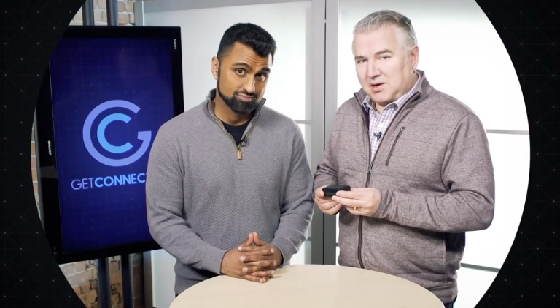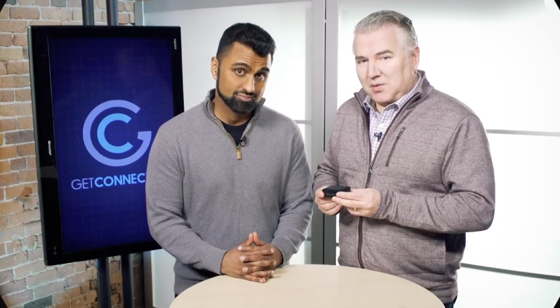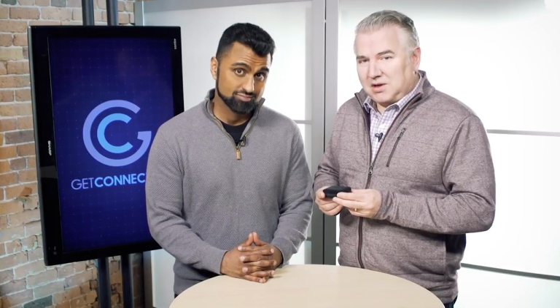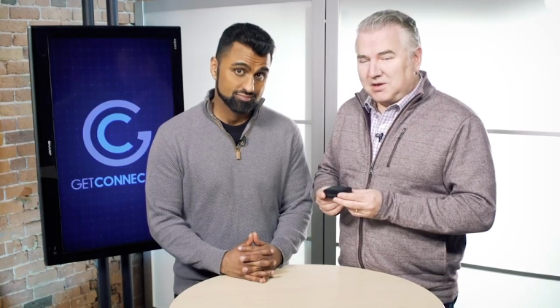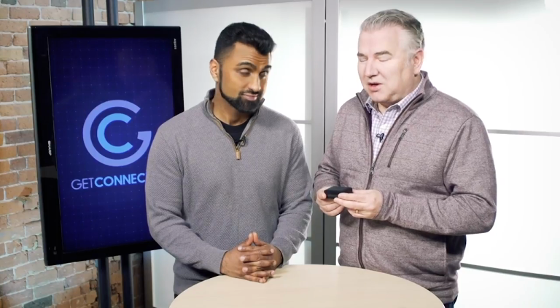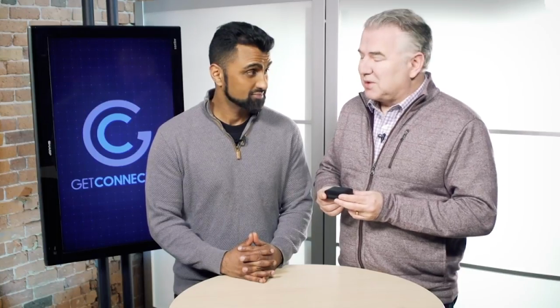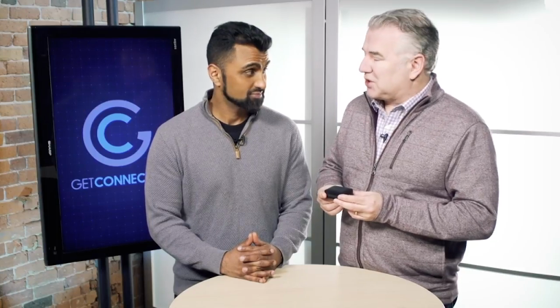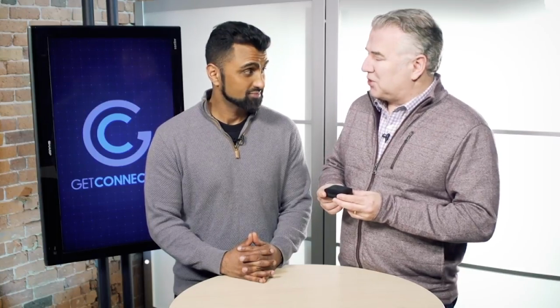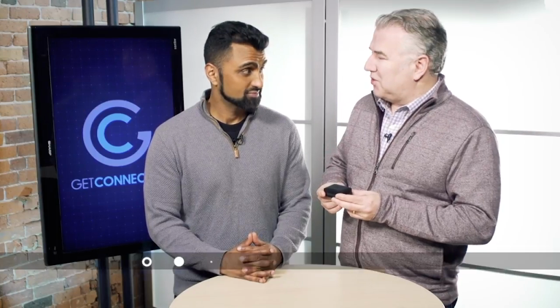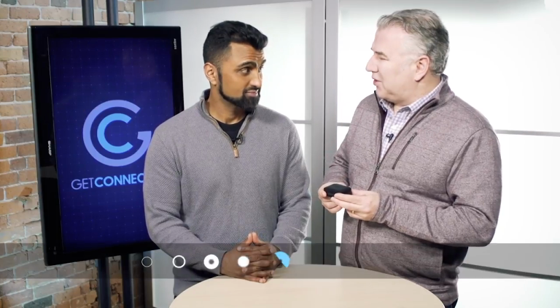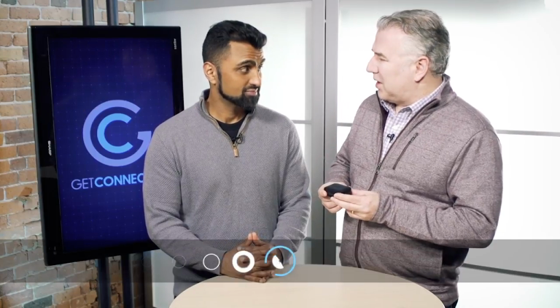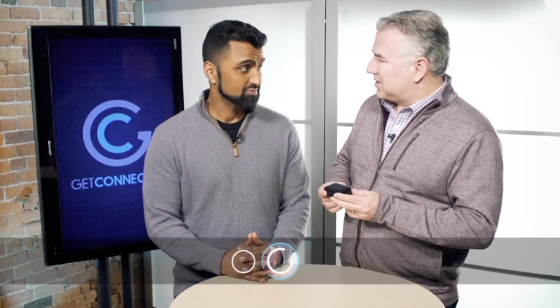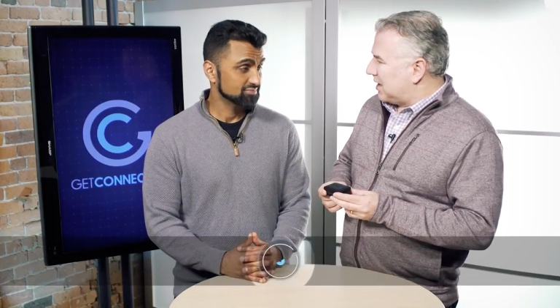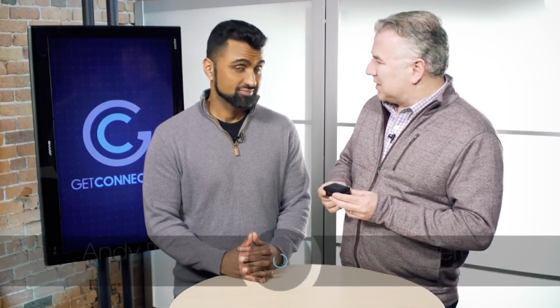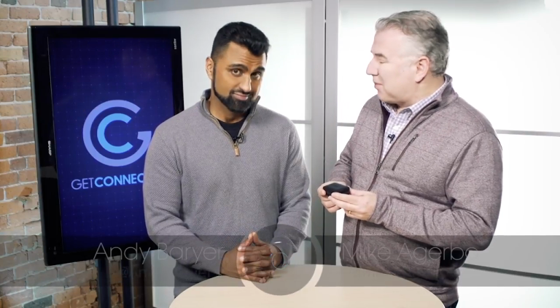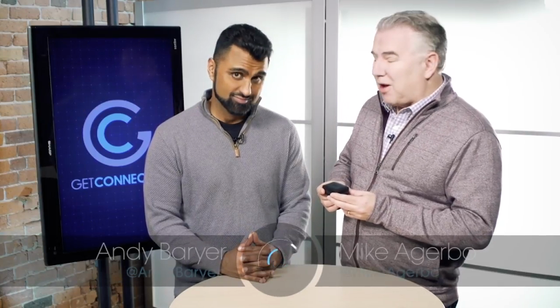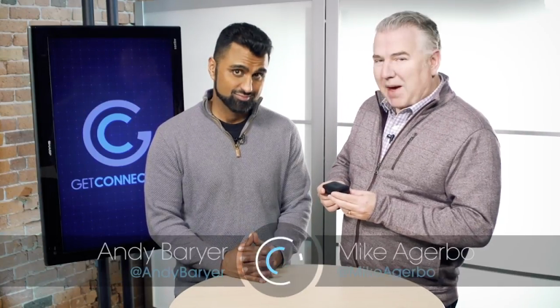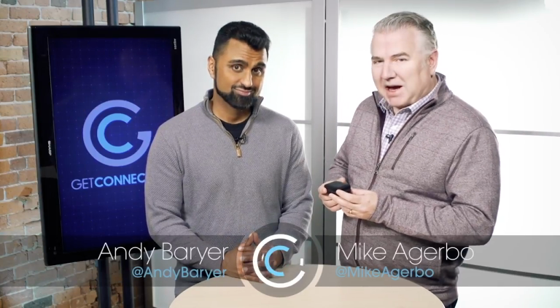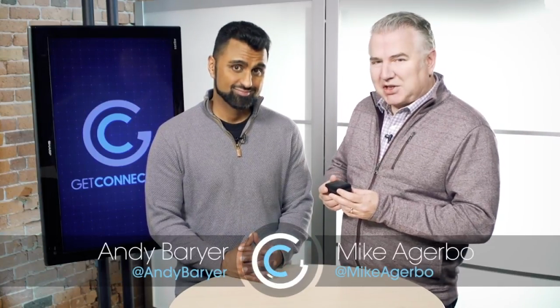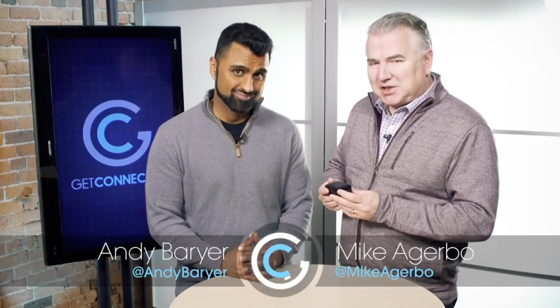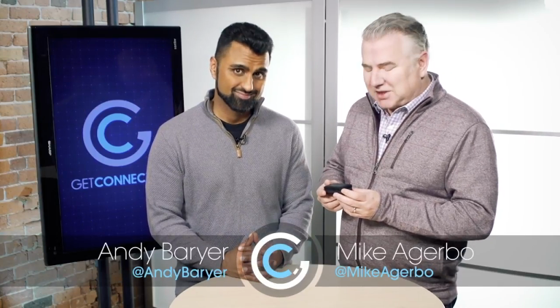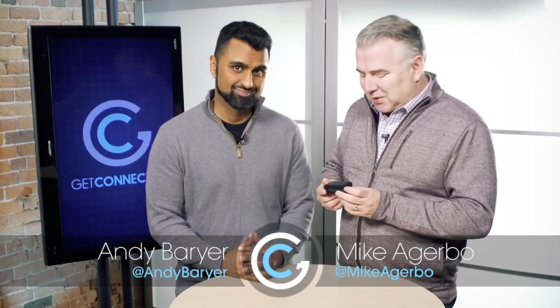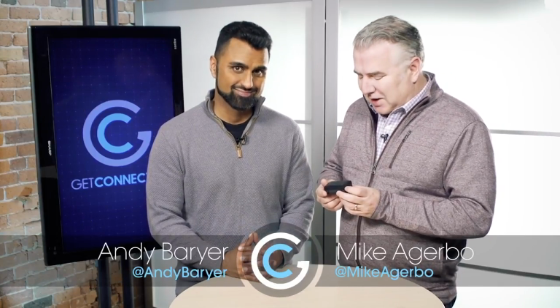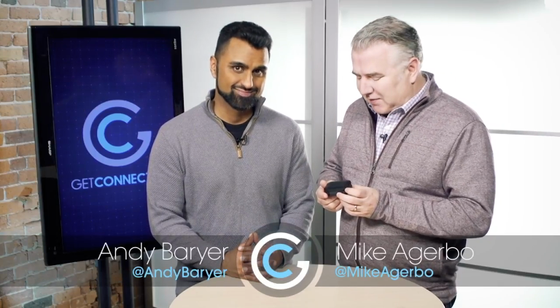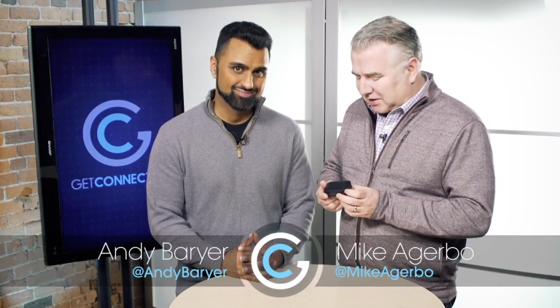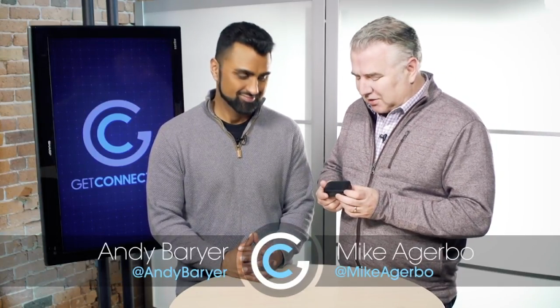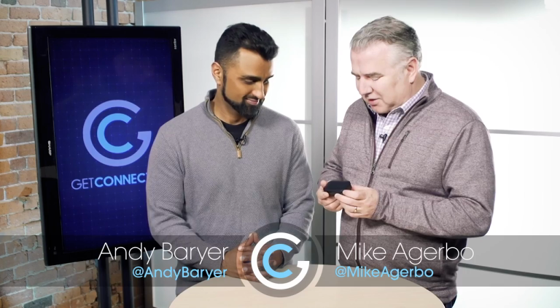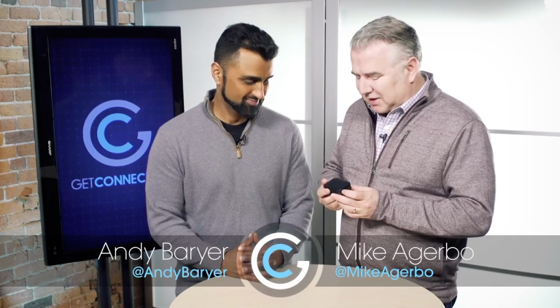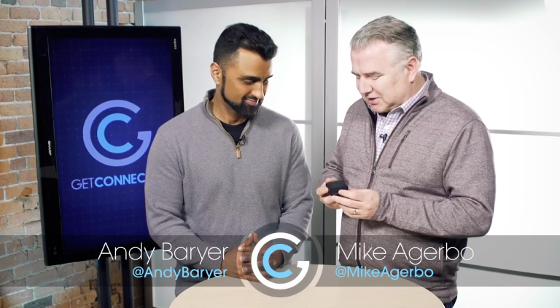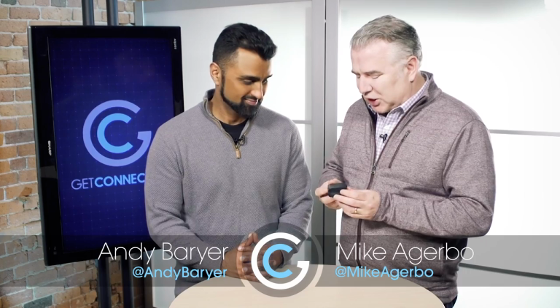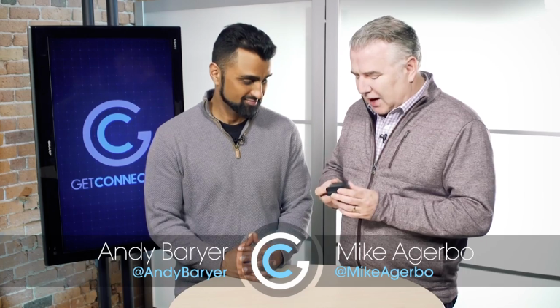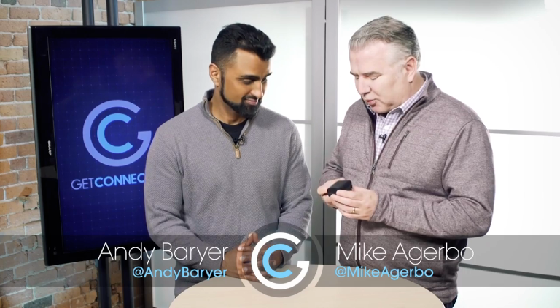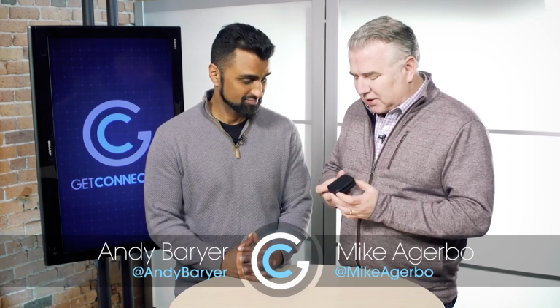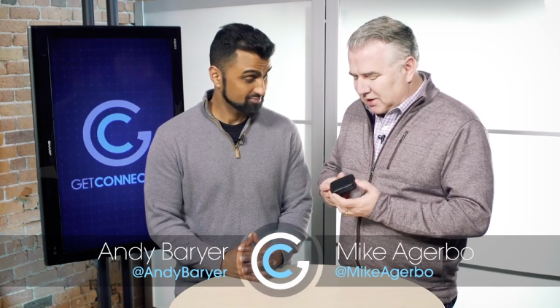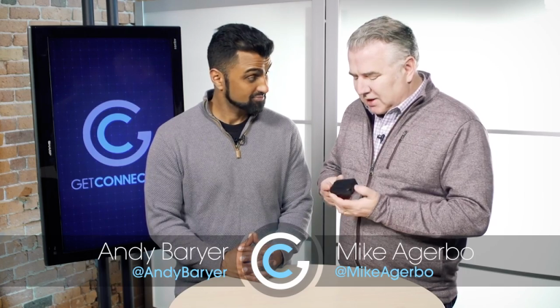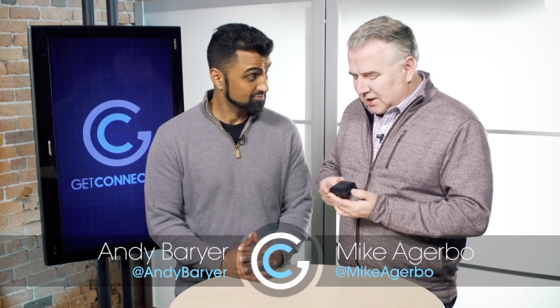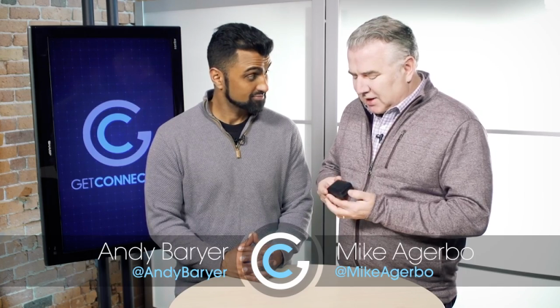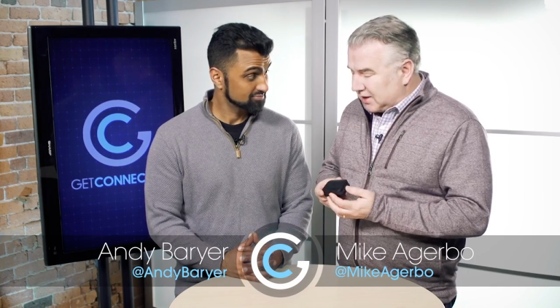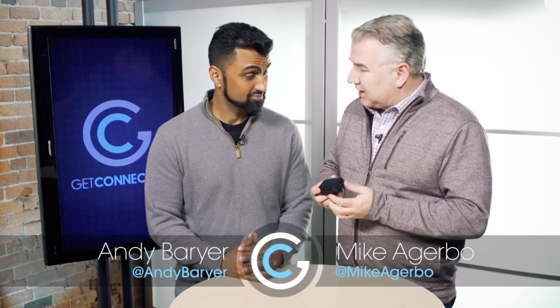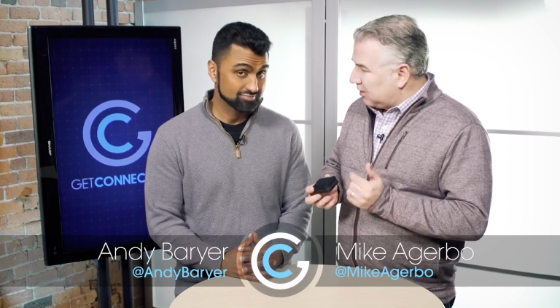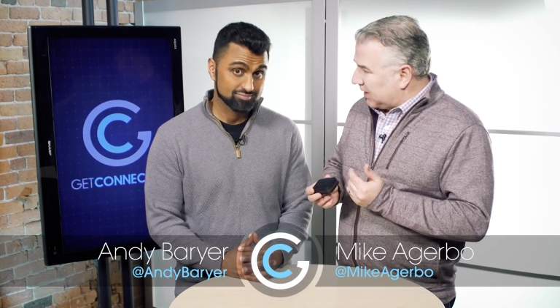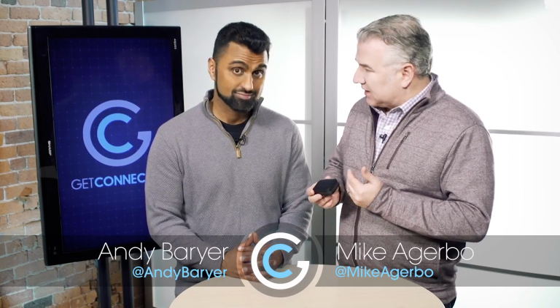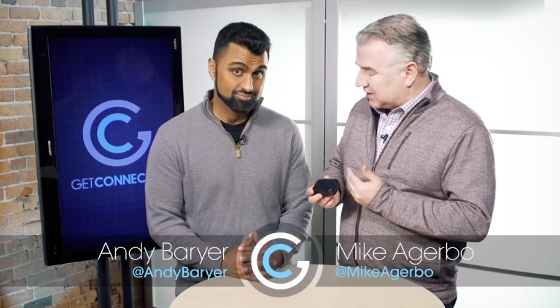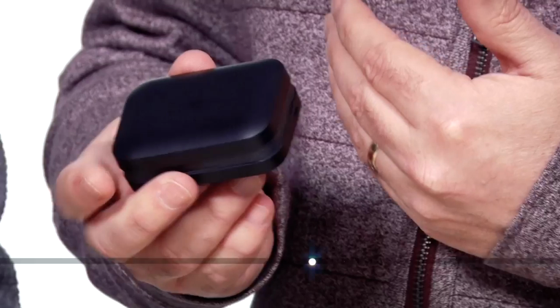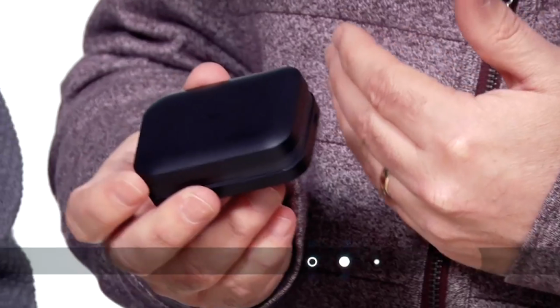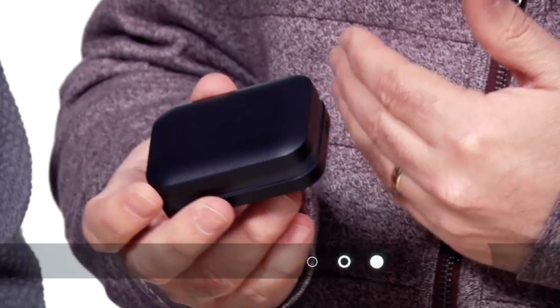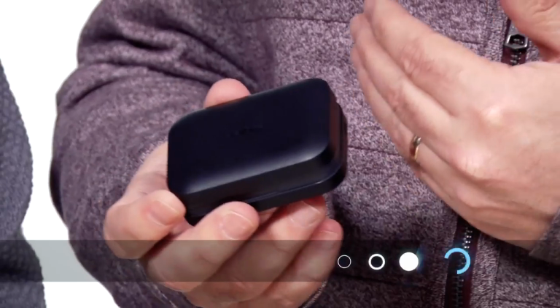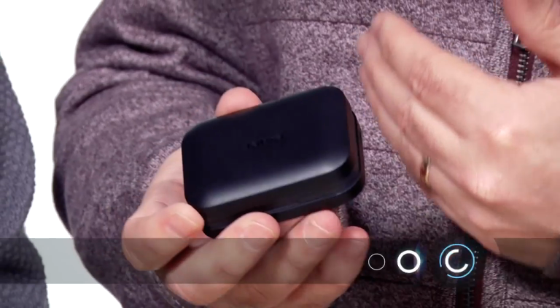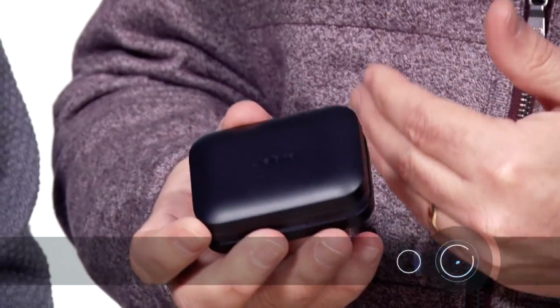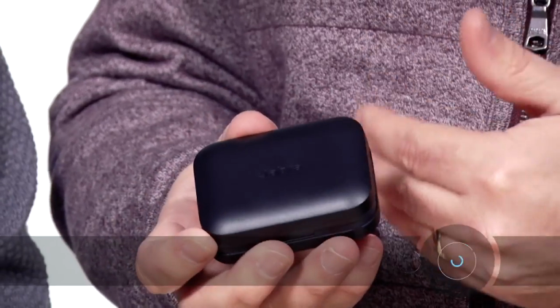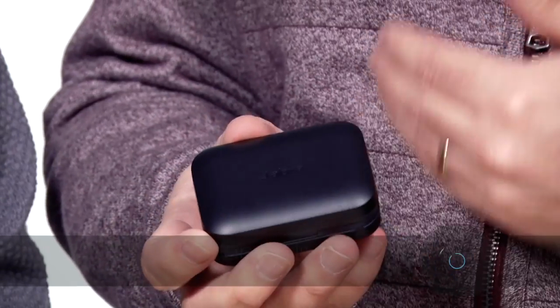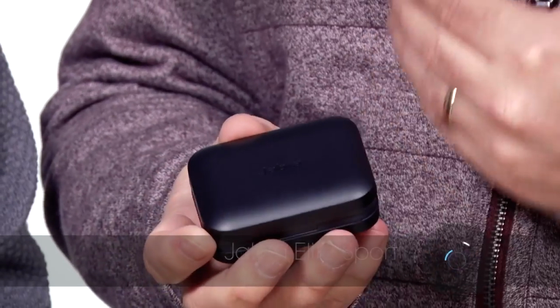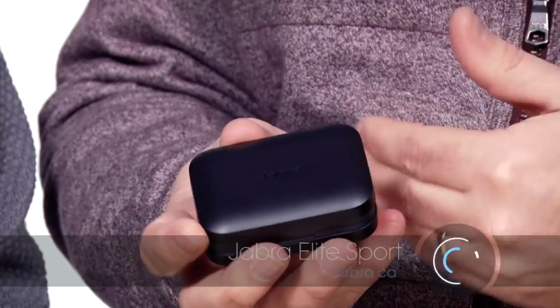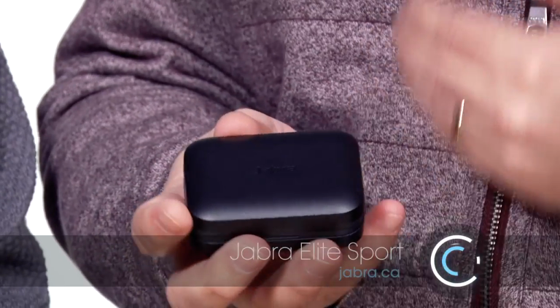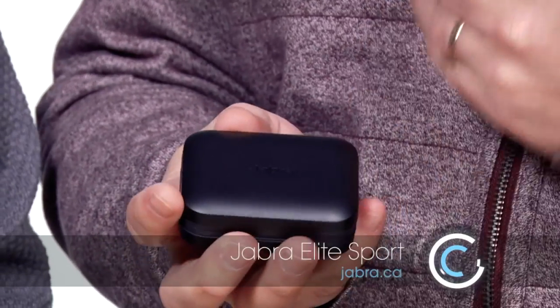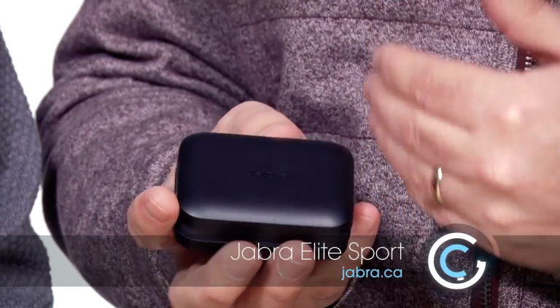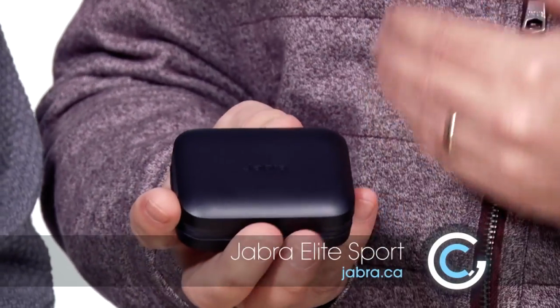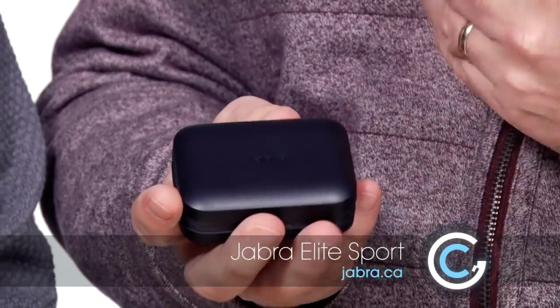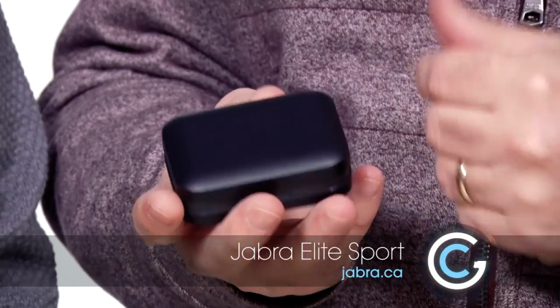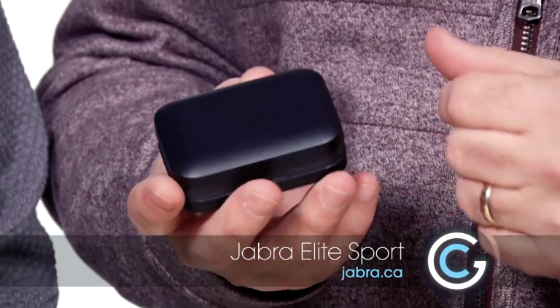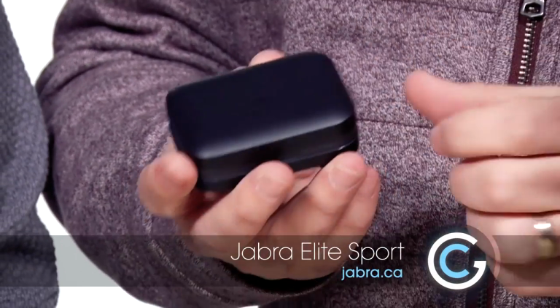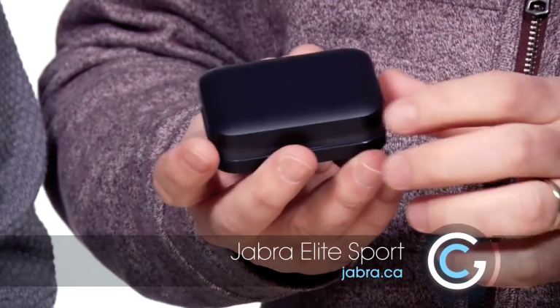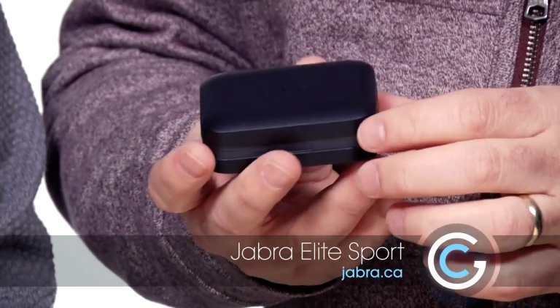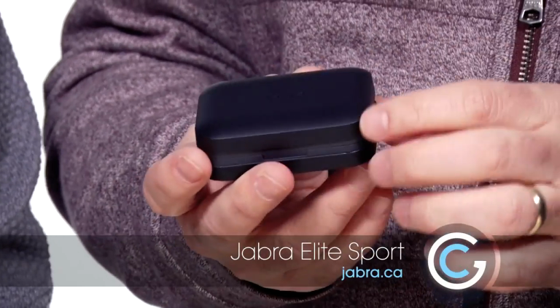You know it's true, good things come in small packages. Today we're having a look at the Jabra Elite Sport wireless earbuds.